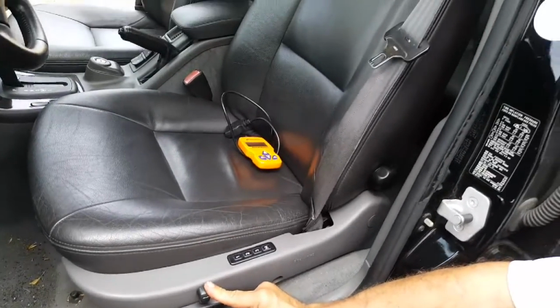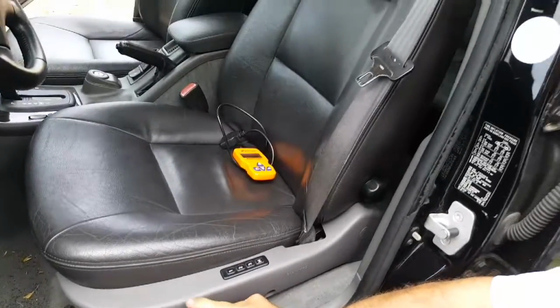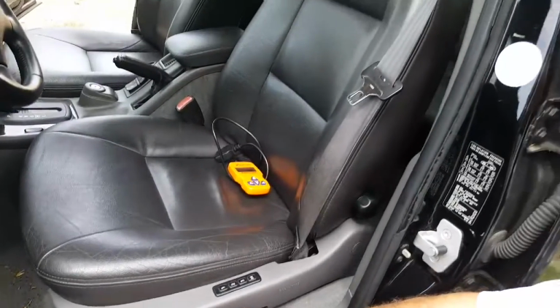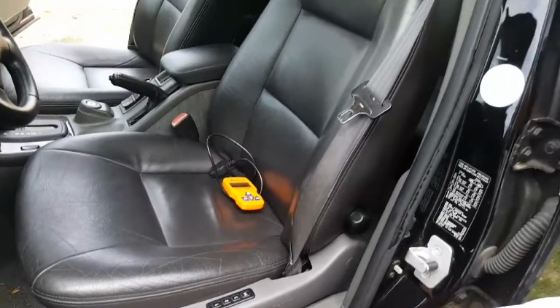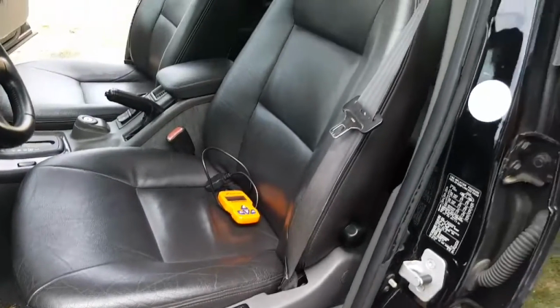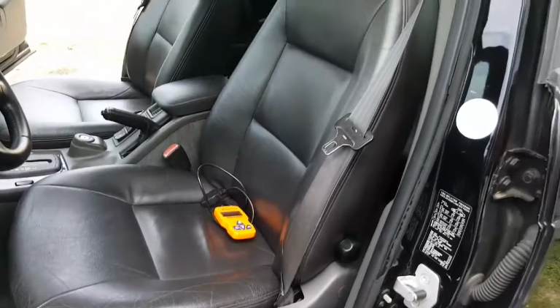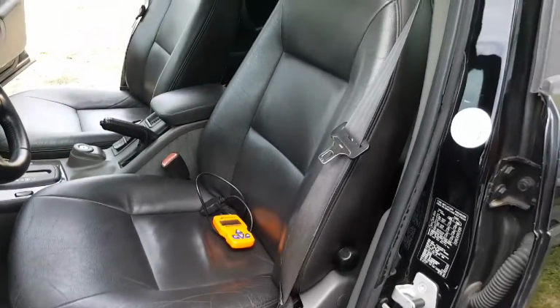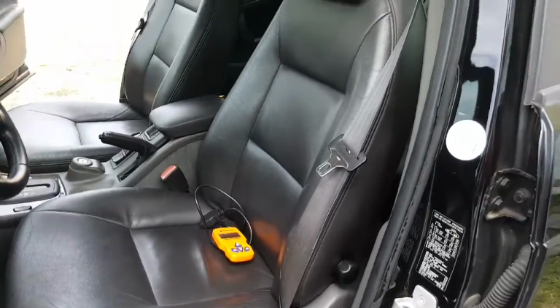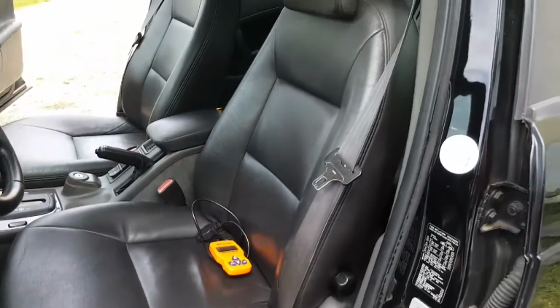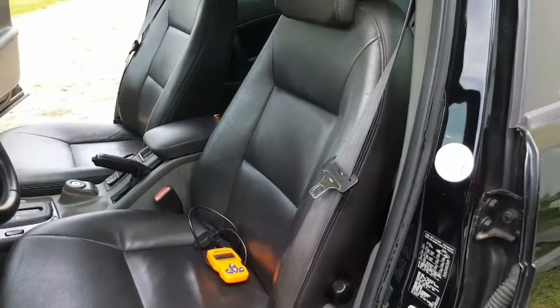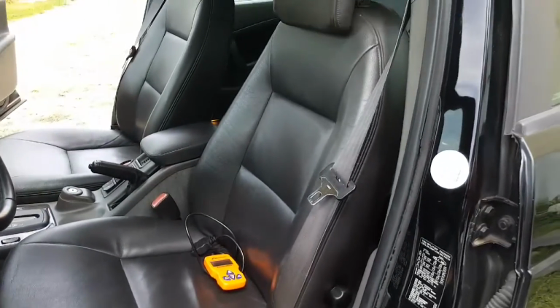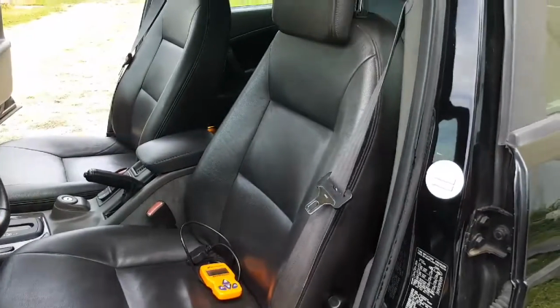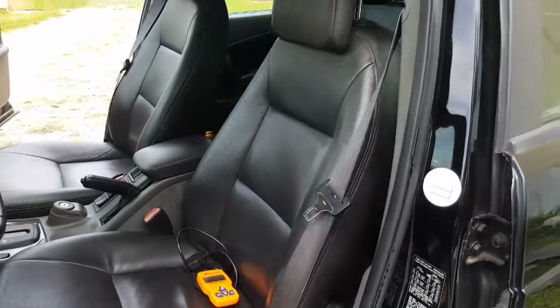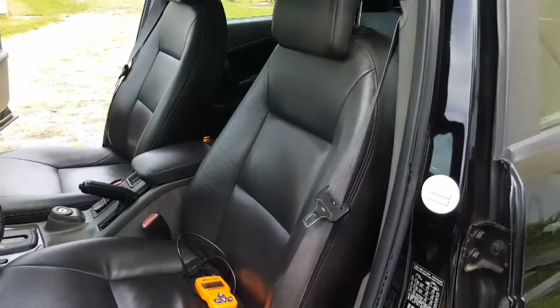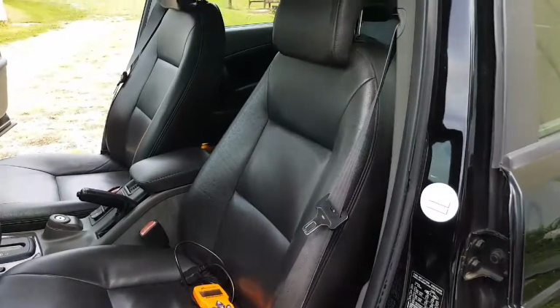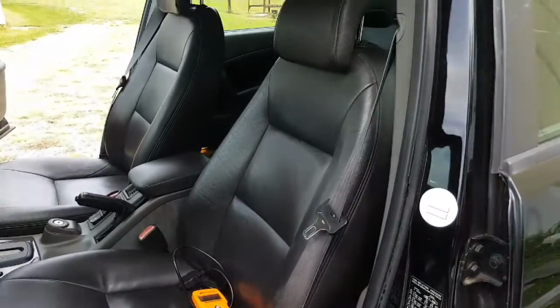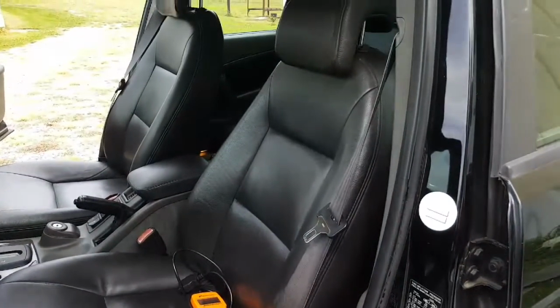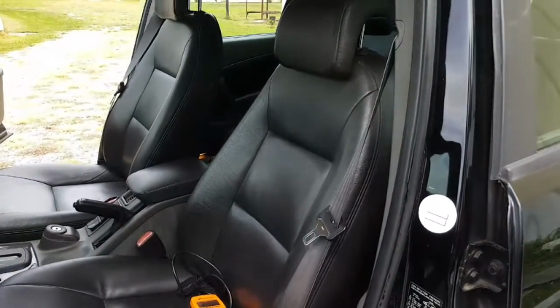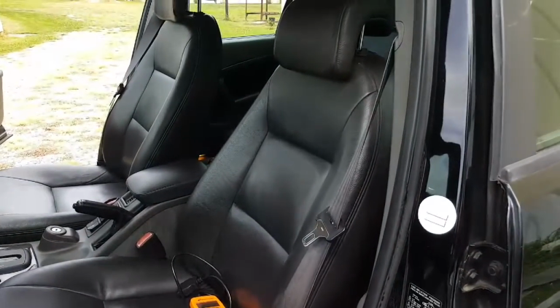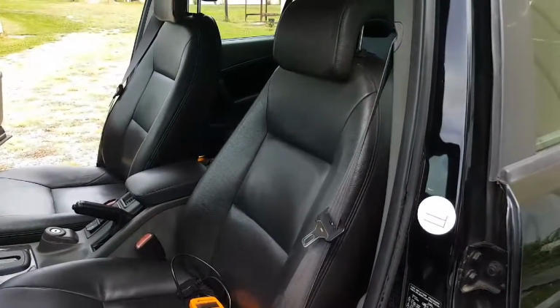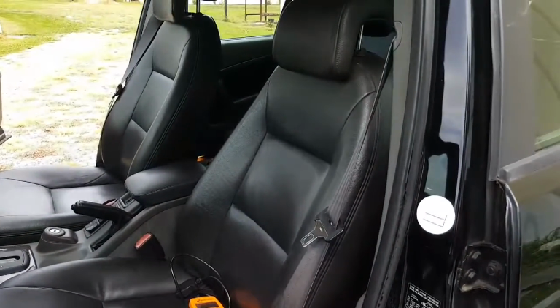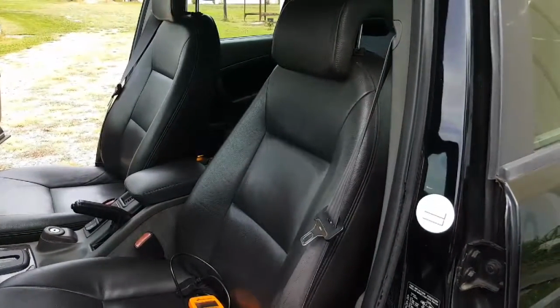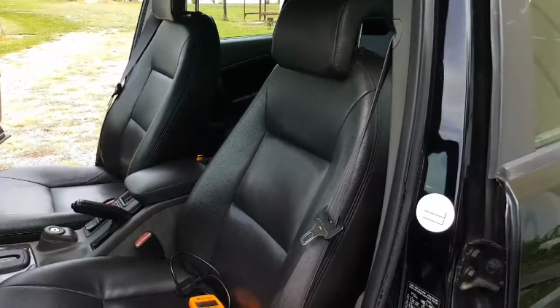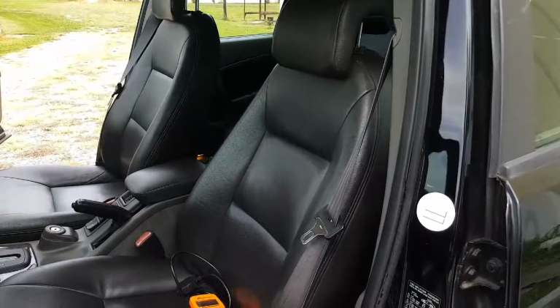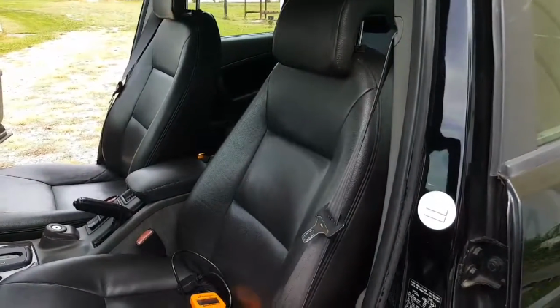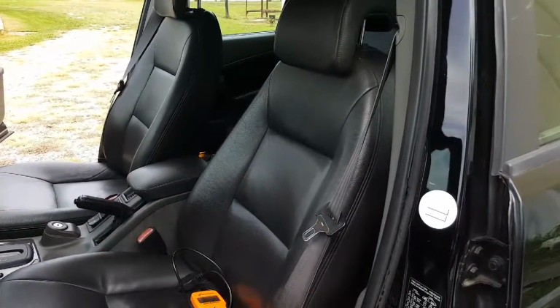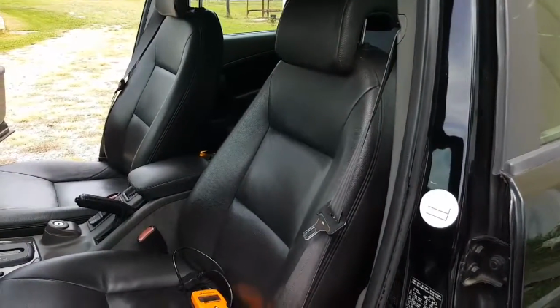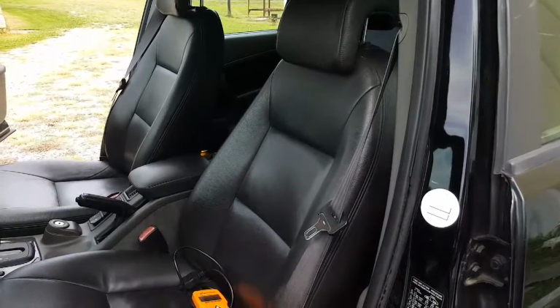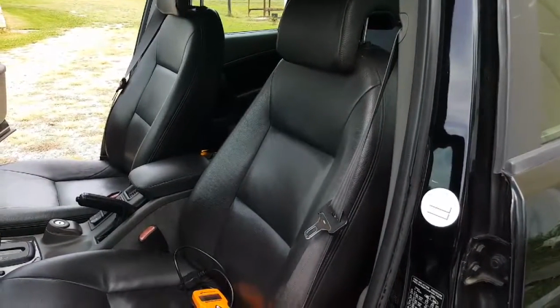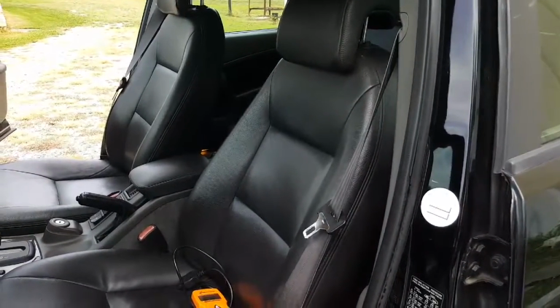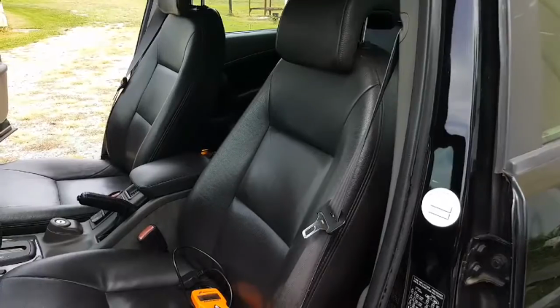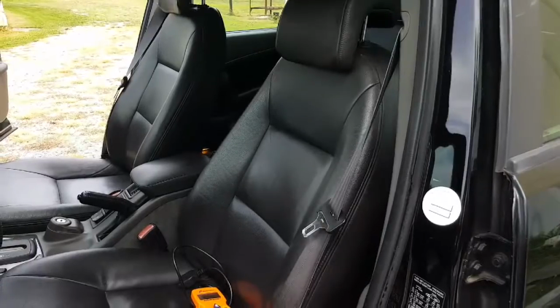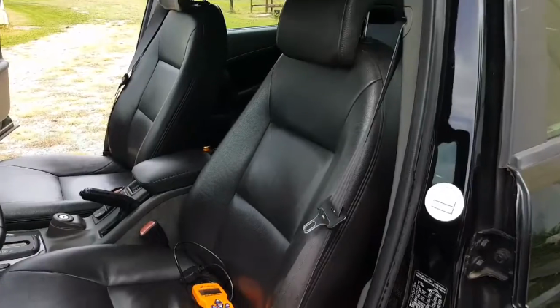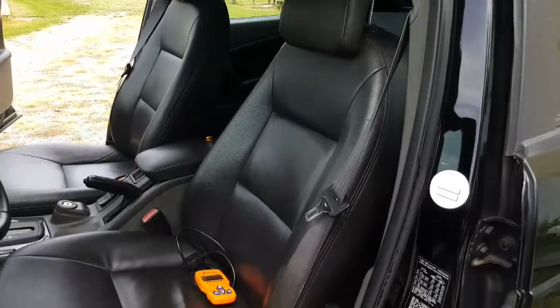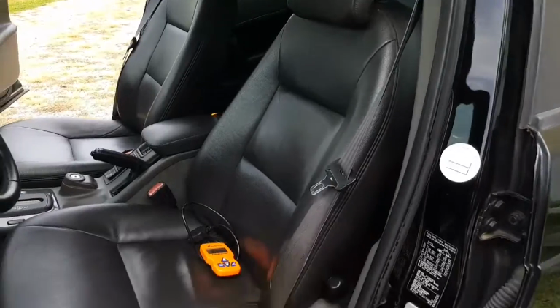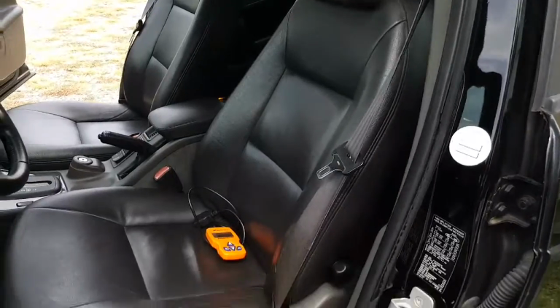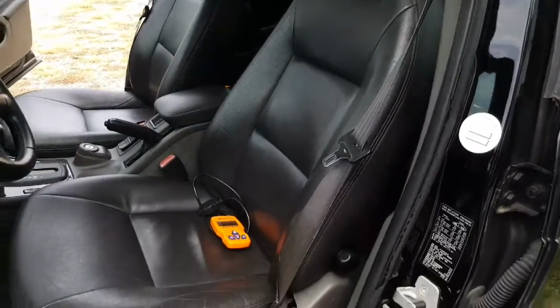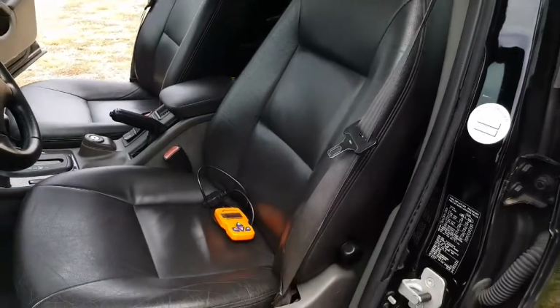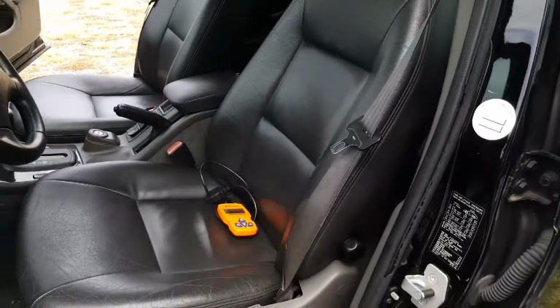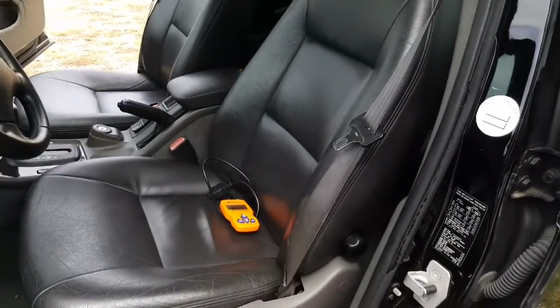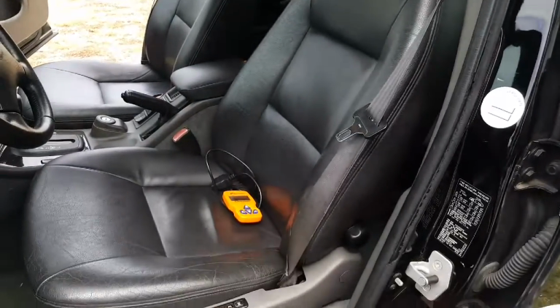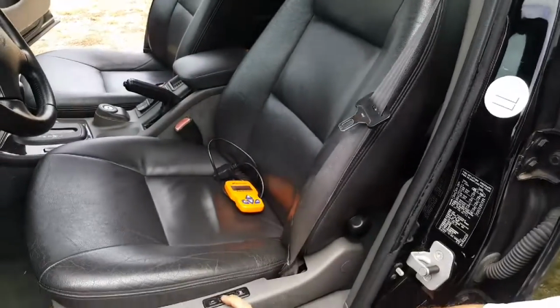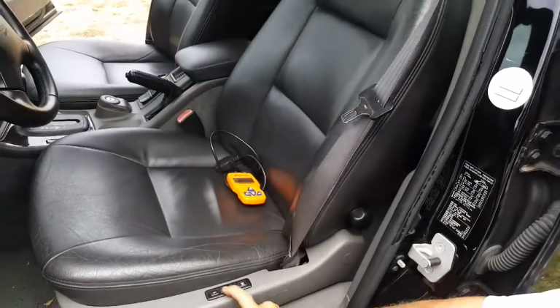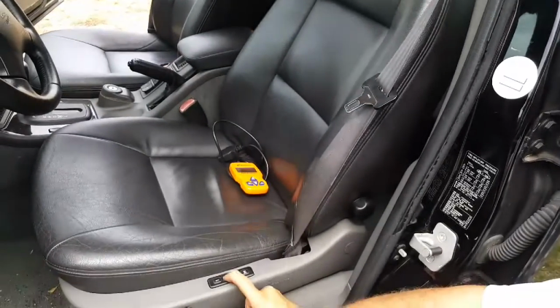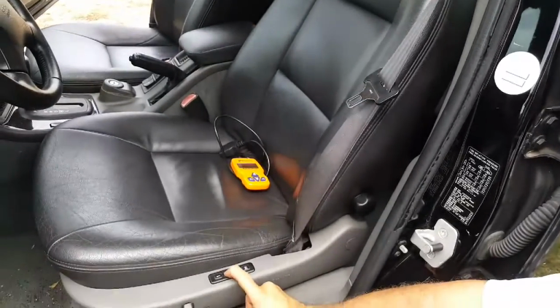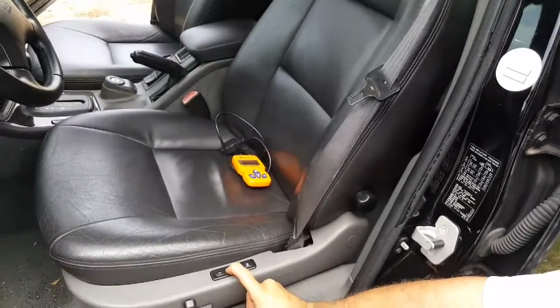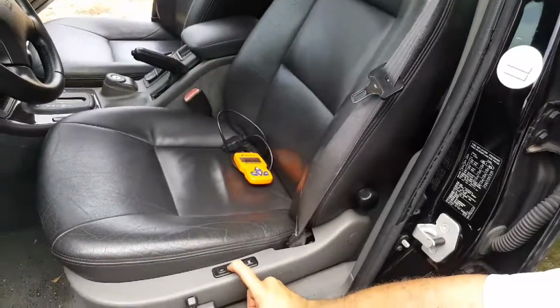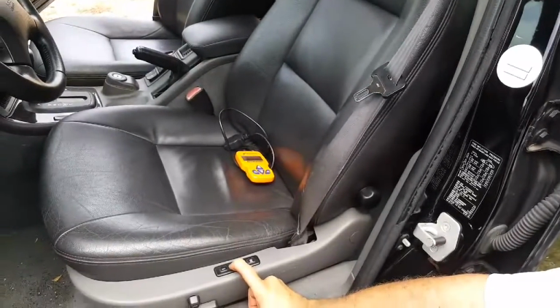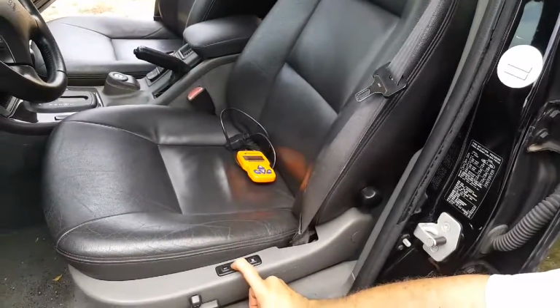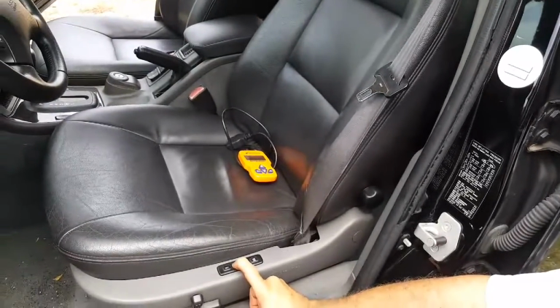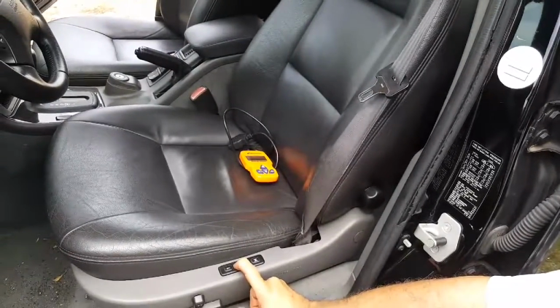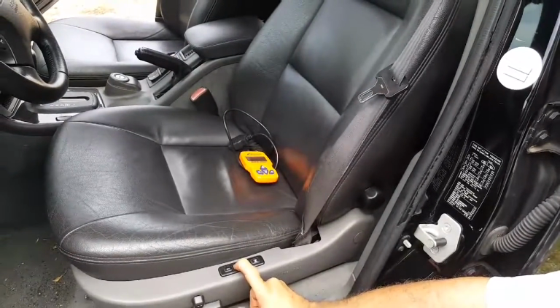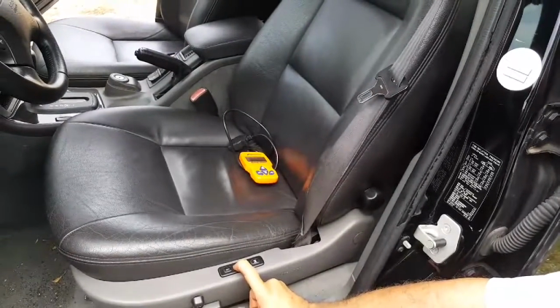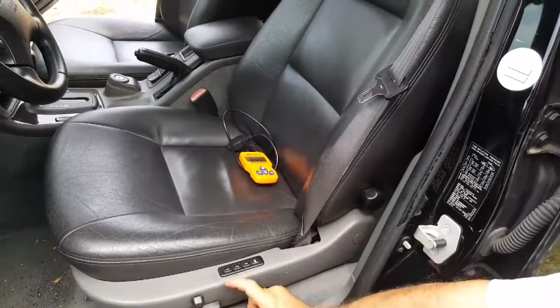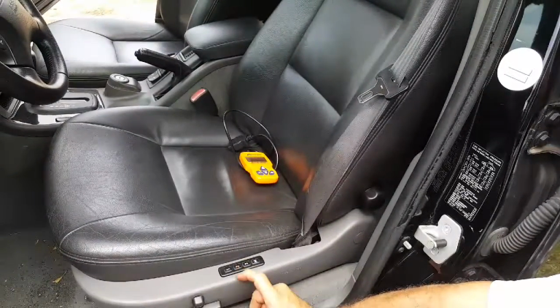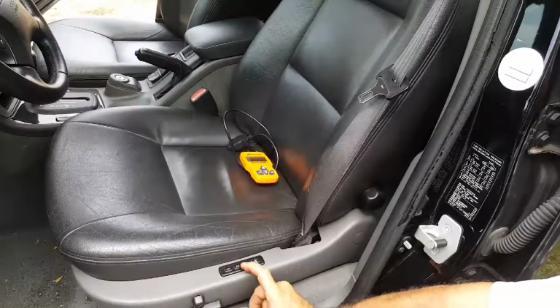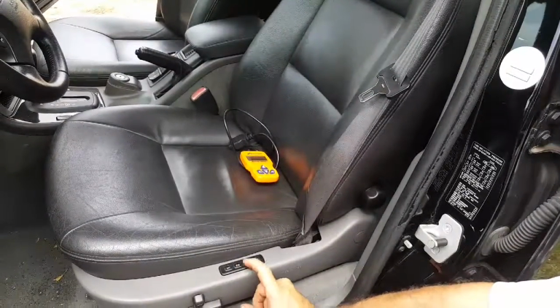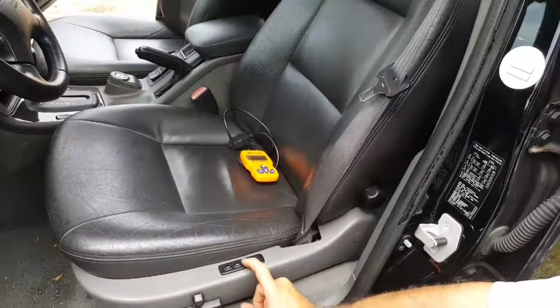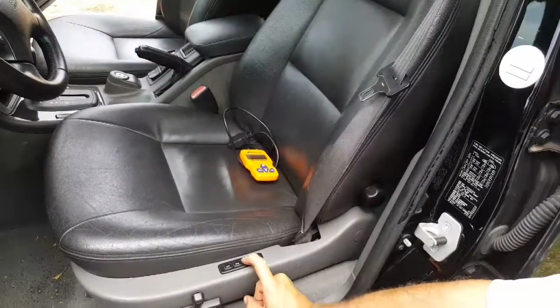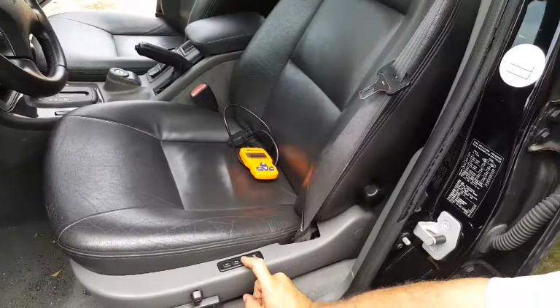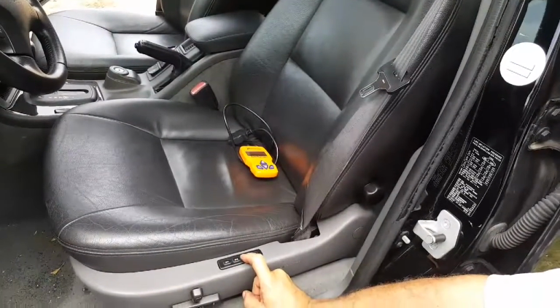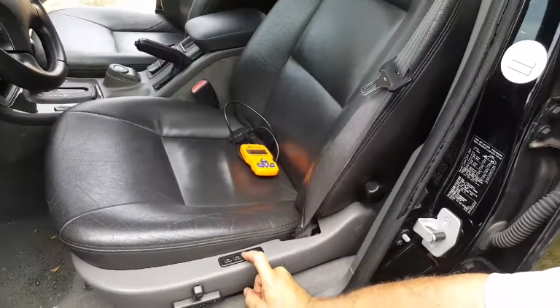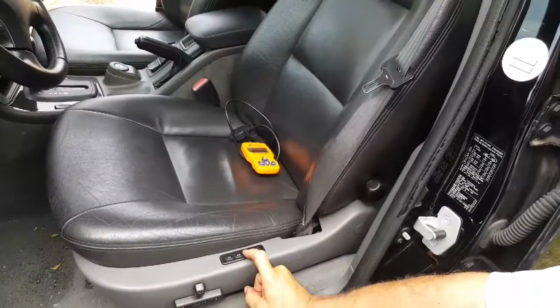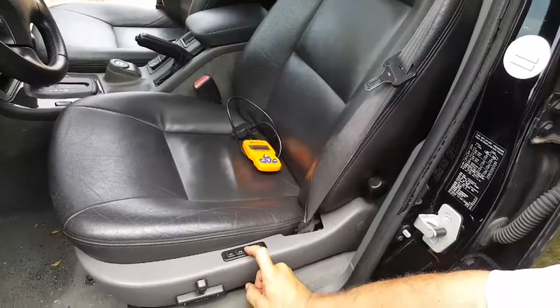Seat back forward, back. Memory one, memory two, memory three.